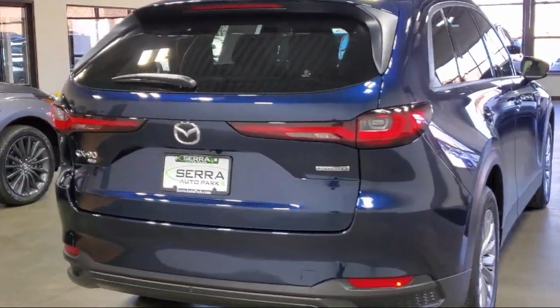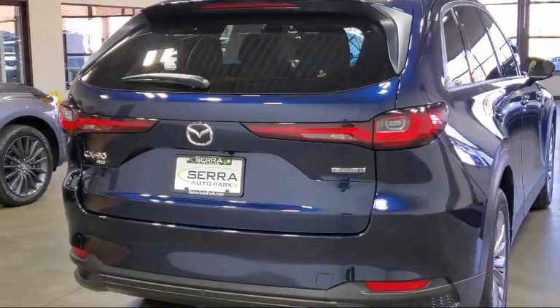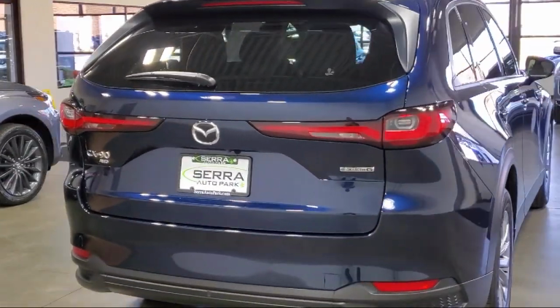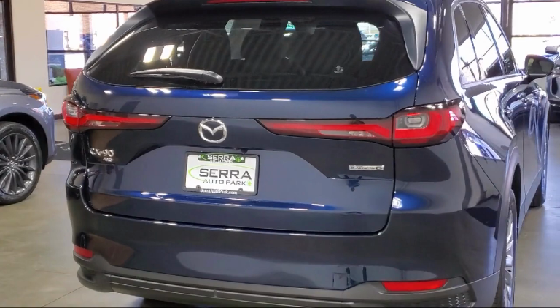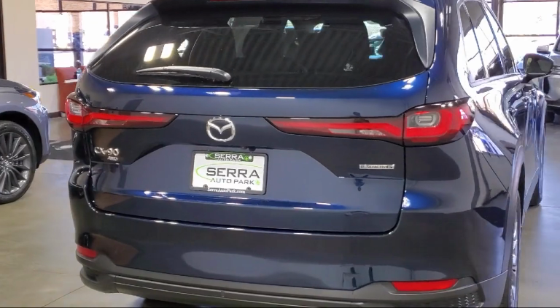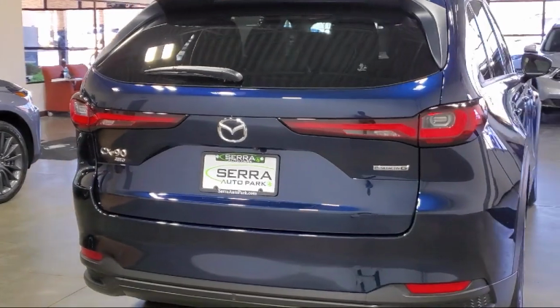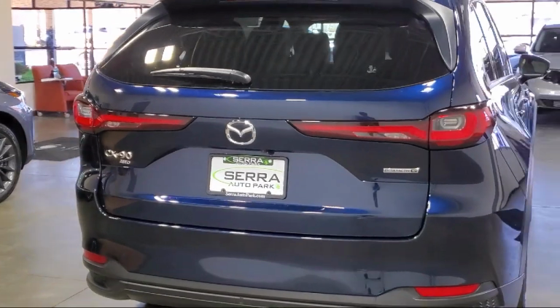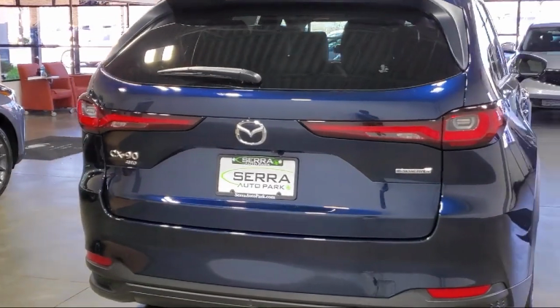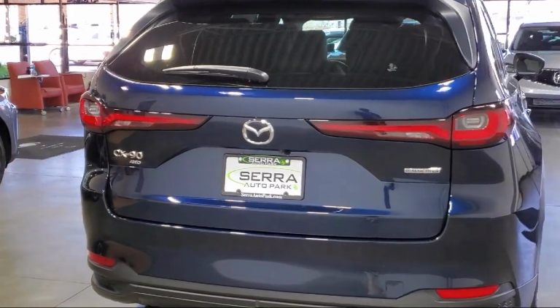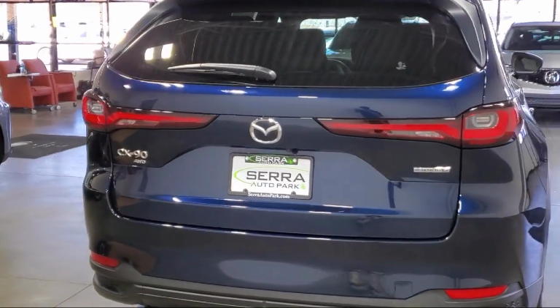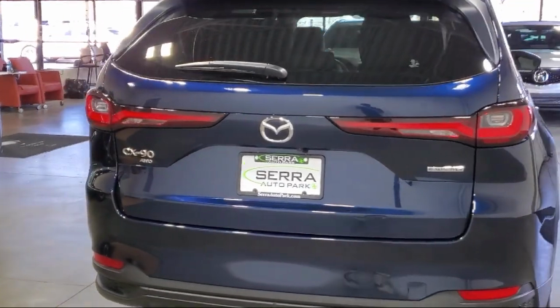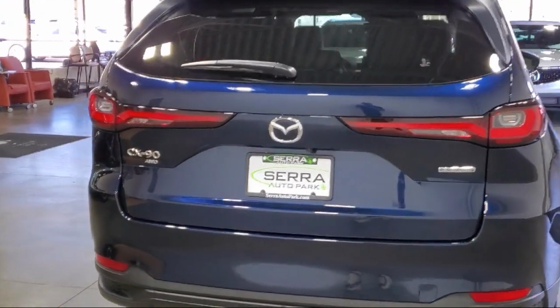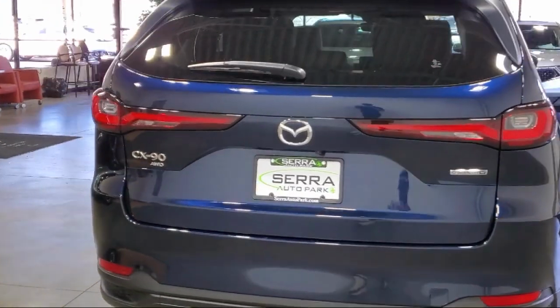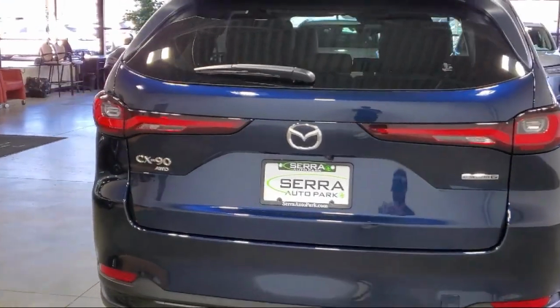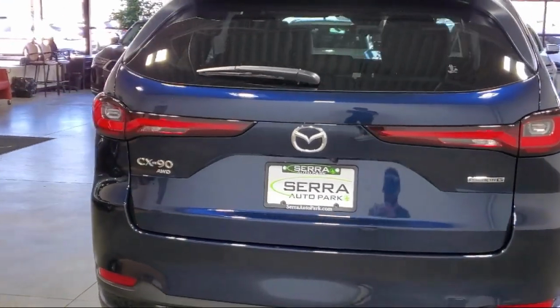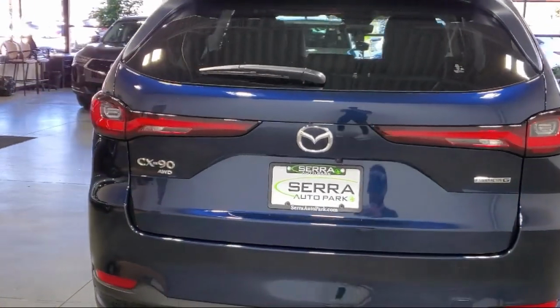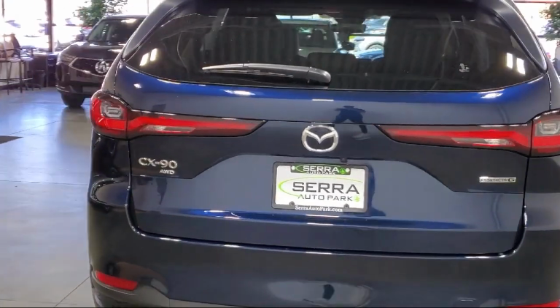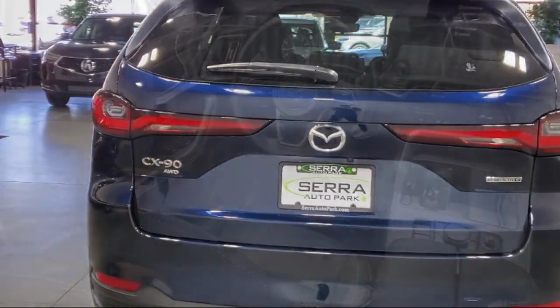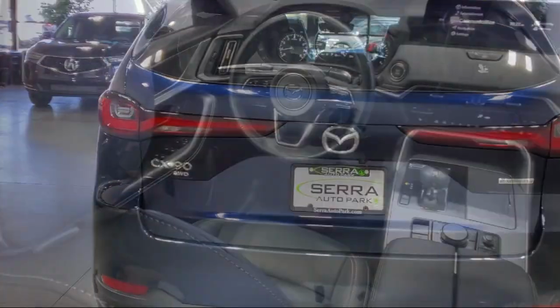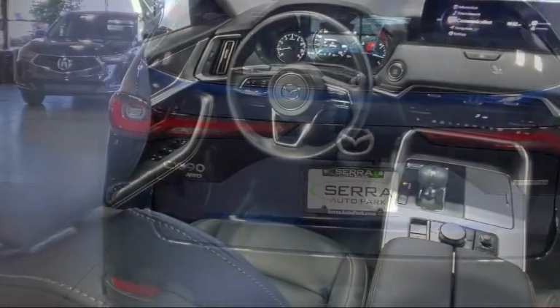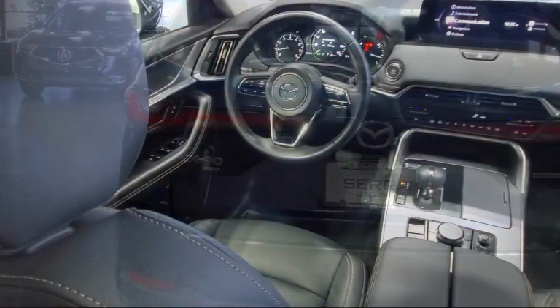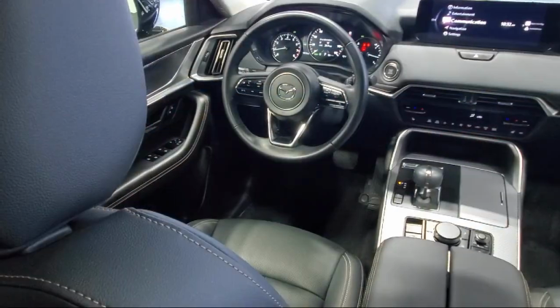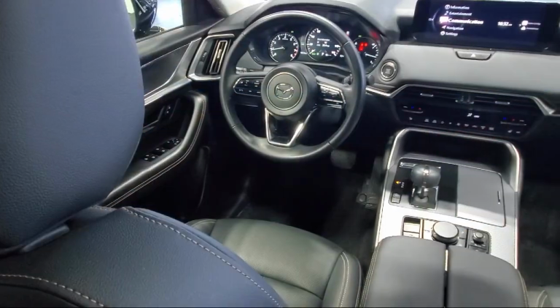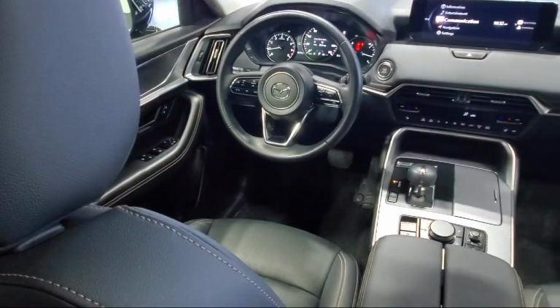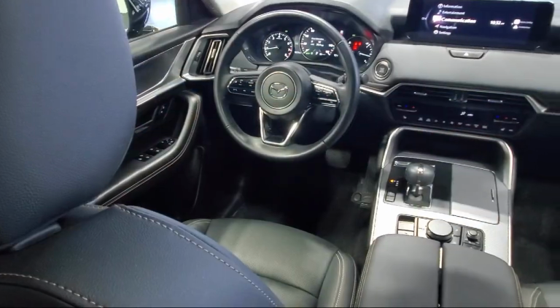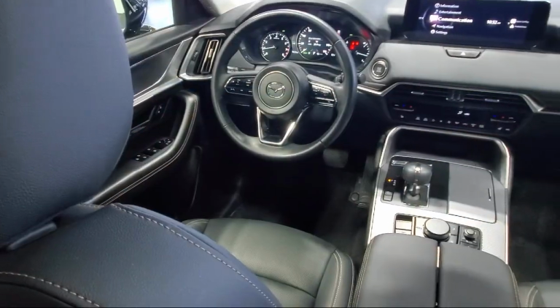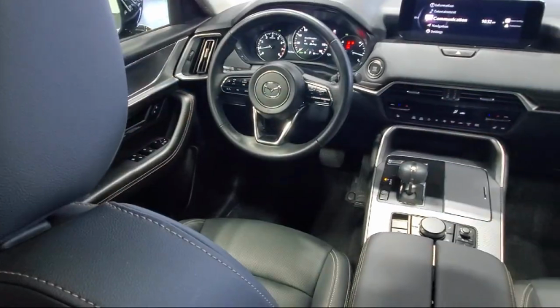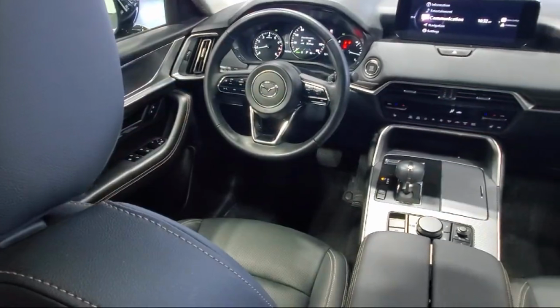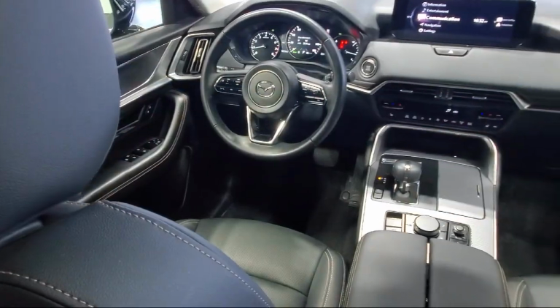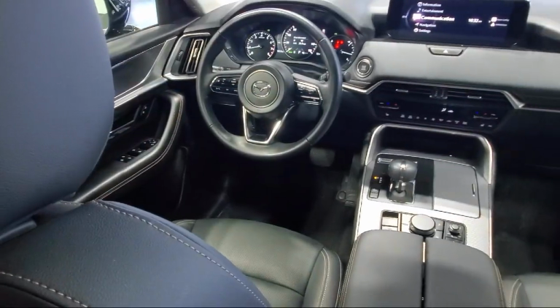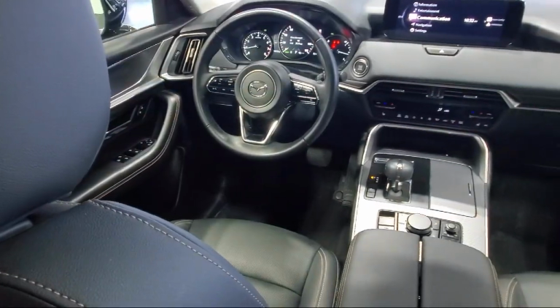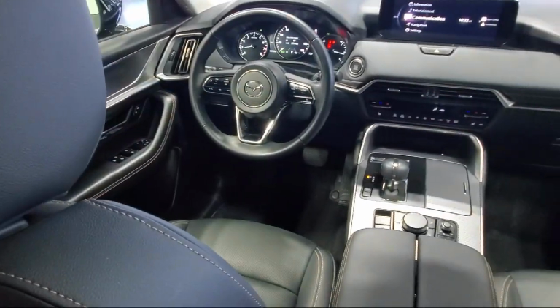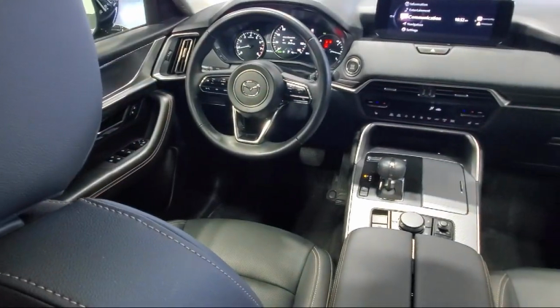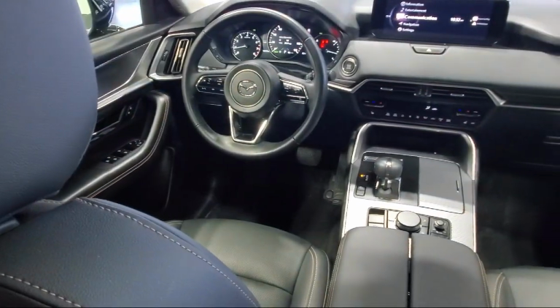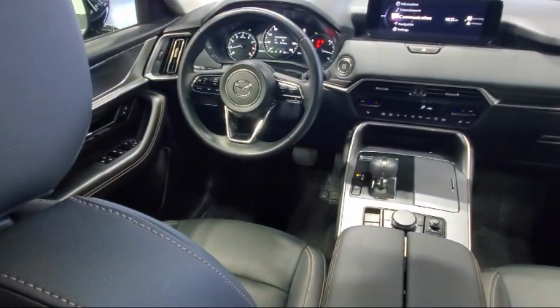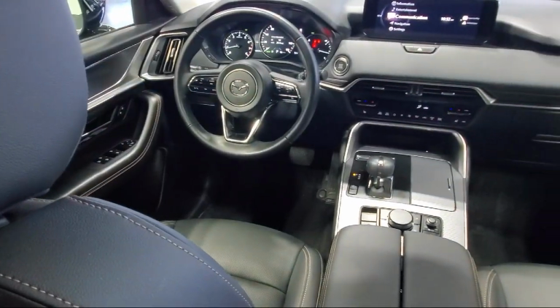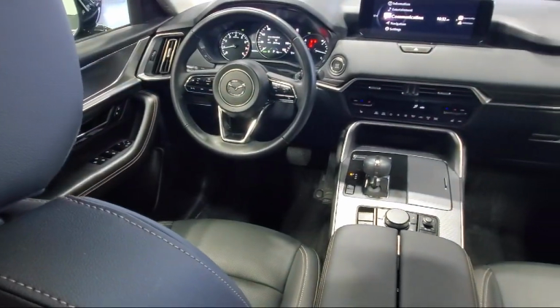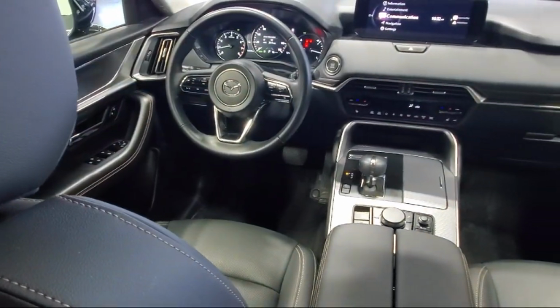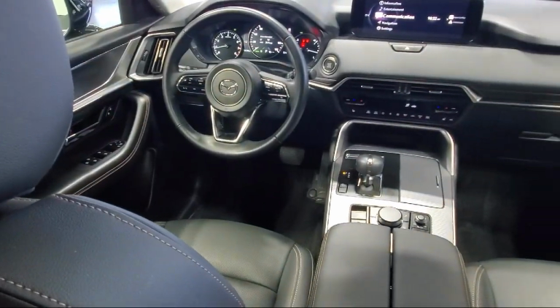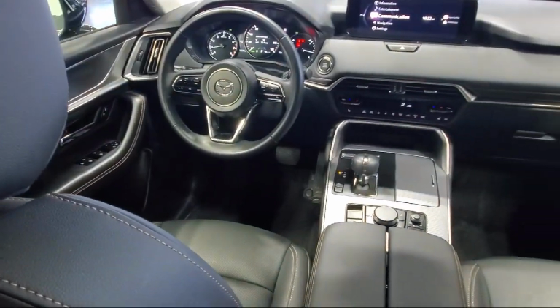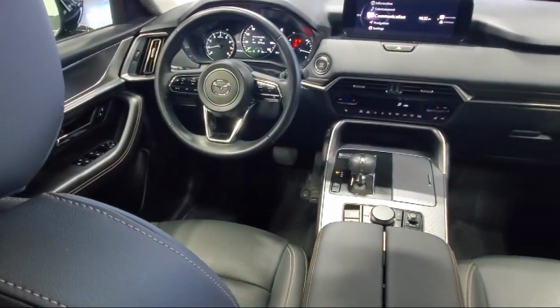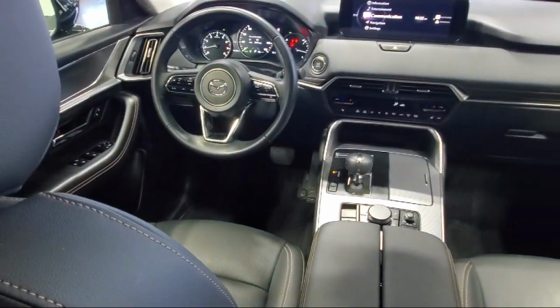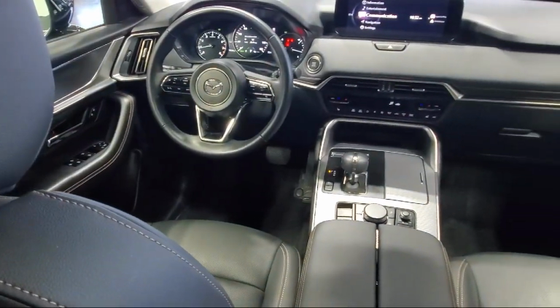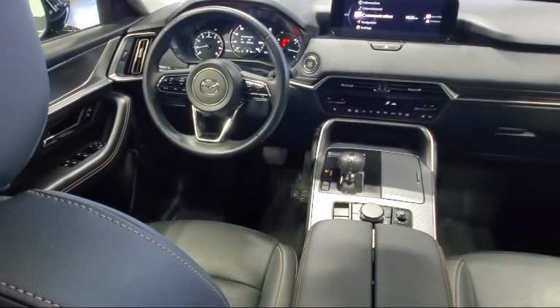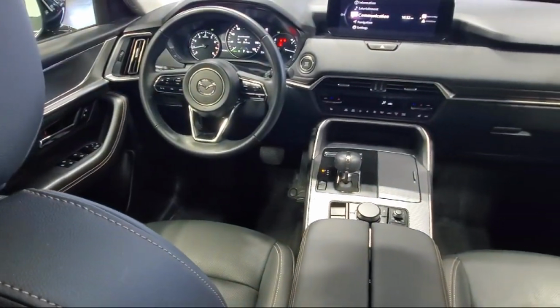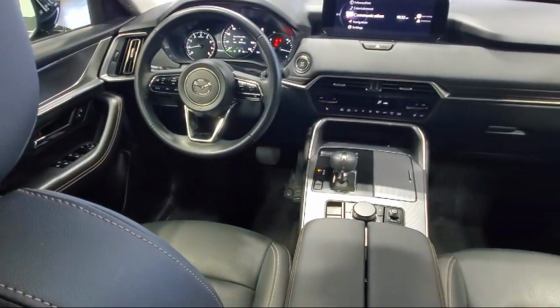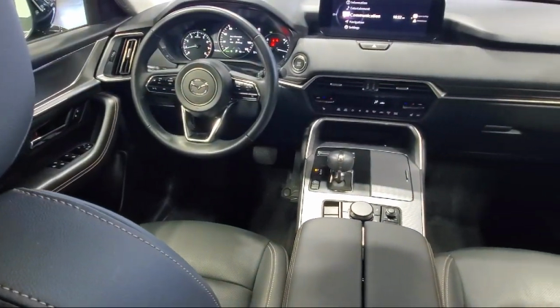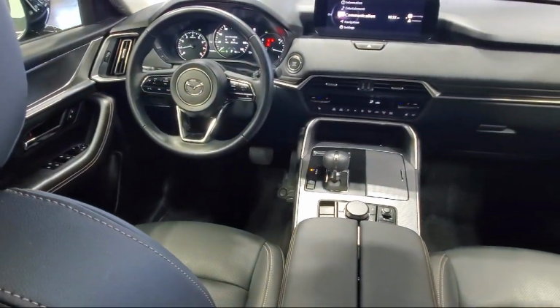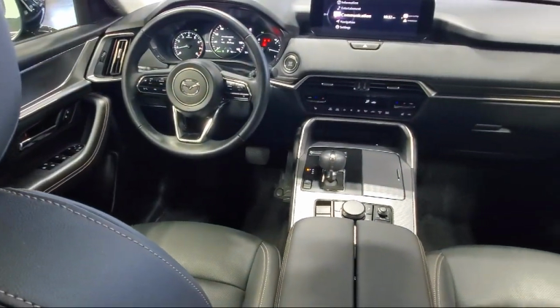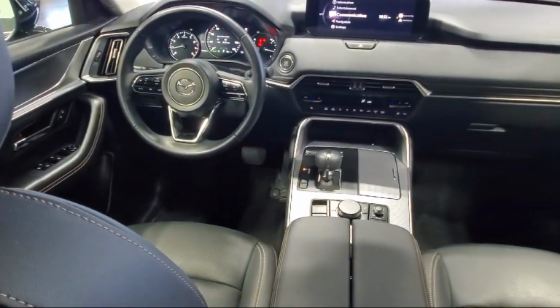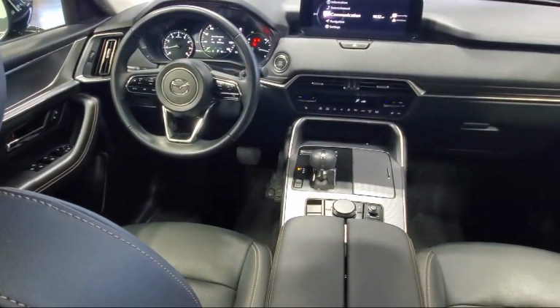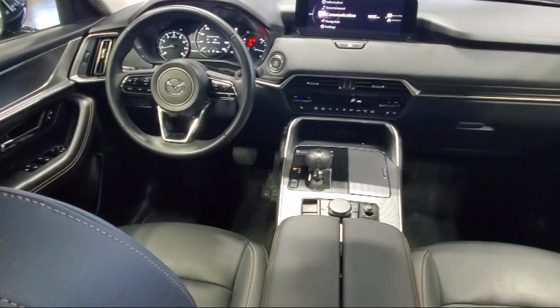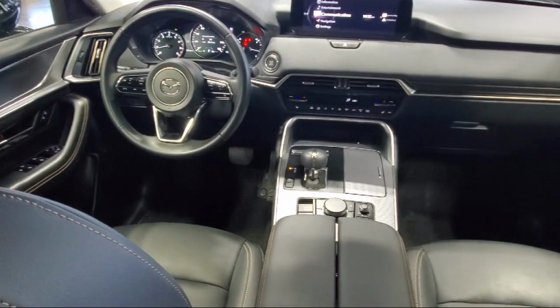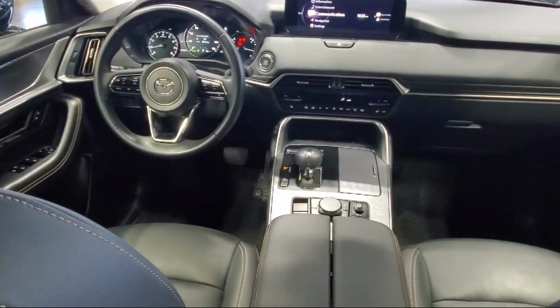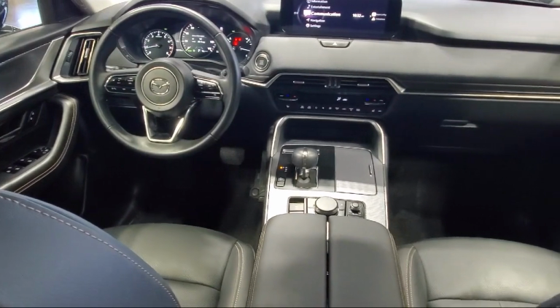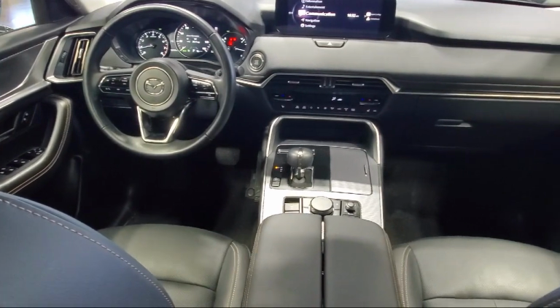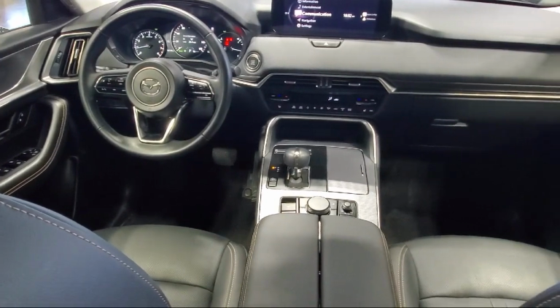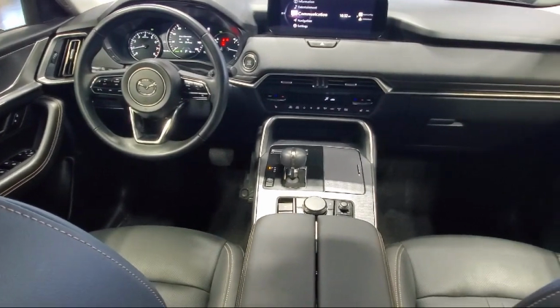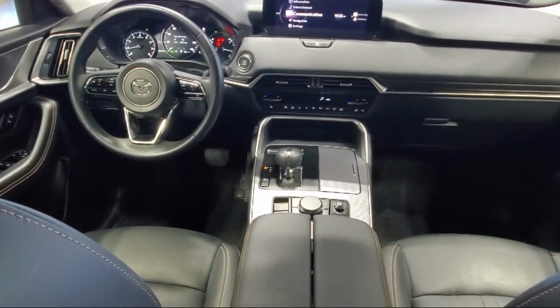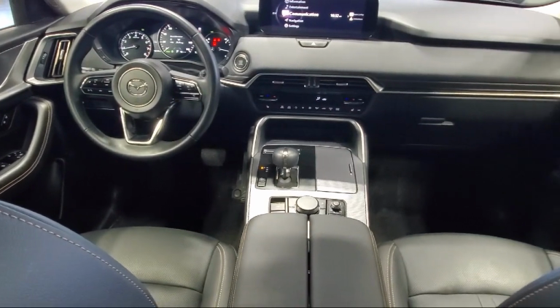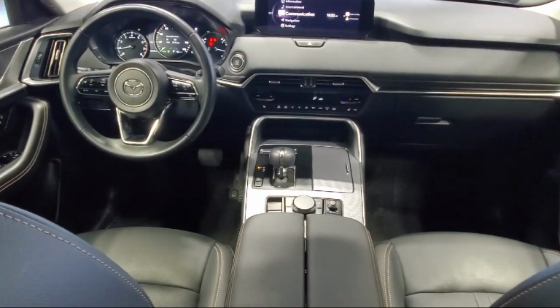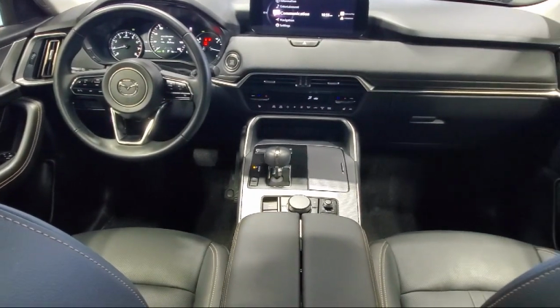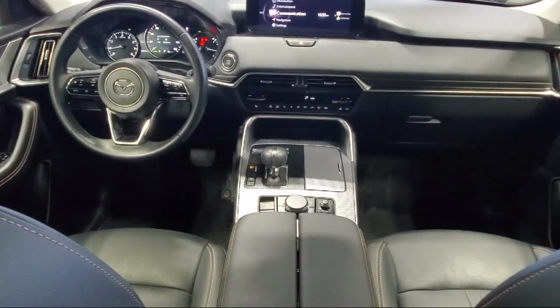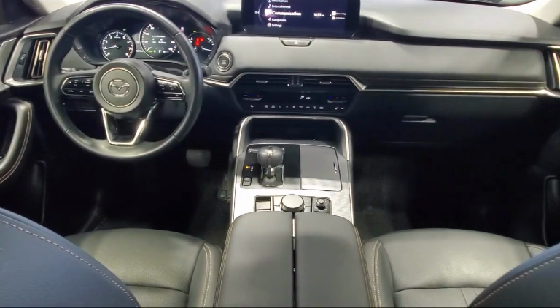It also features a rear spoiler, keyless entry, steering wheel controls, and has less than 20,000 miles on the odometer.